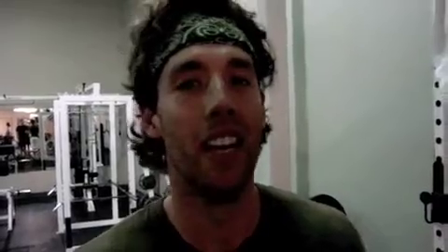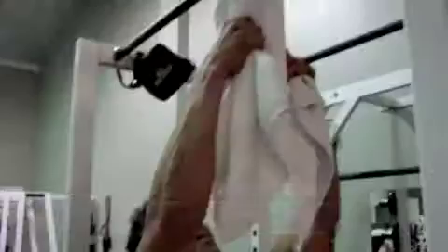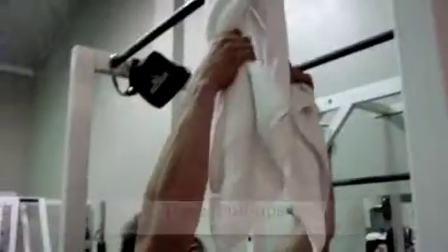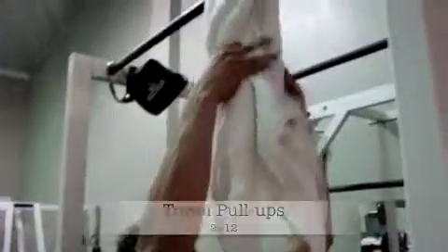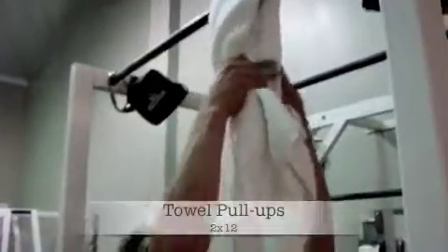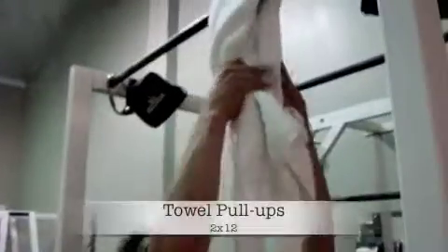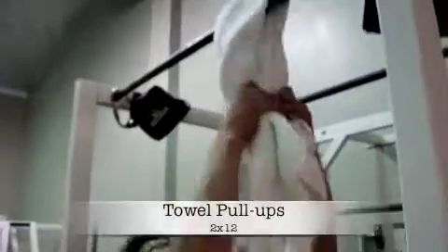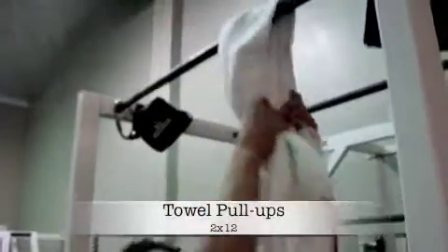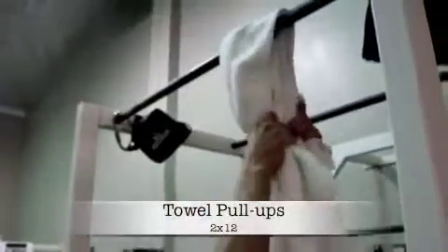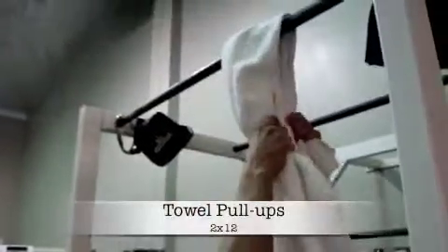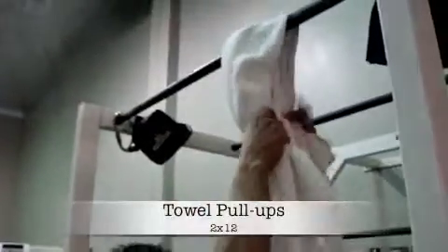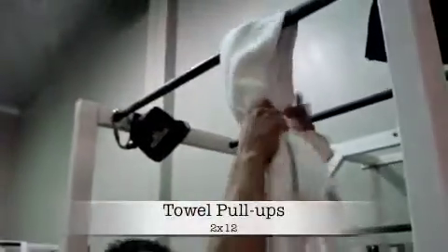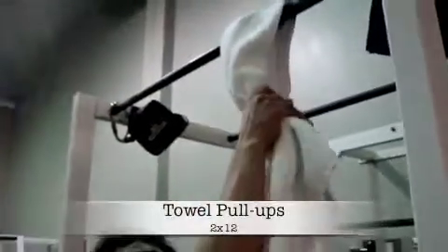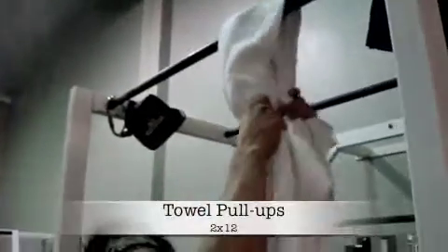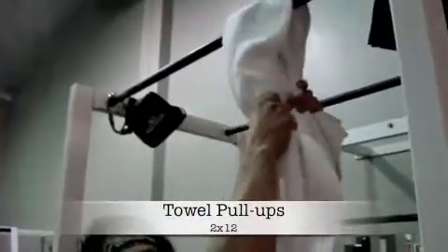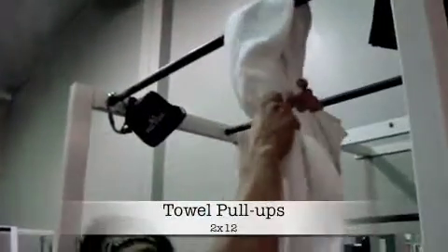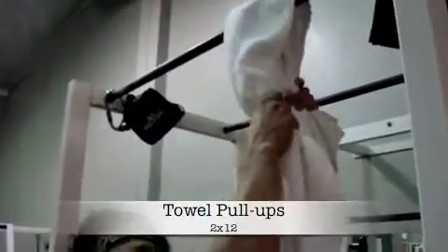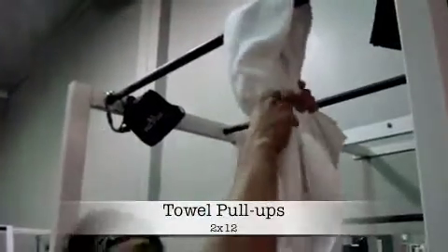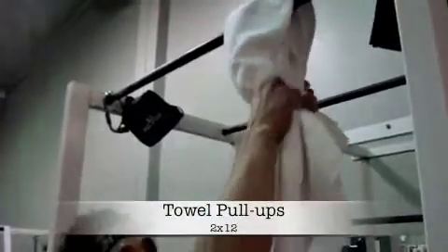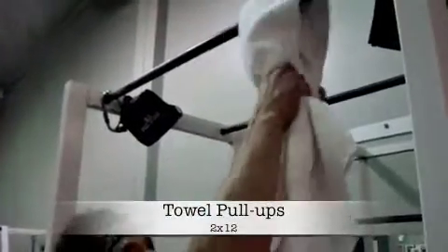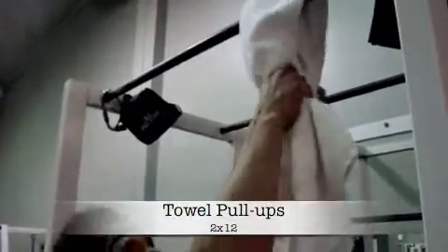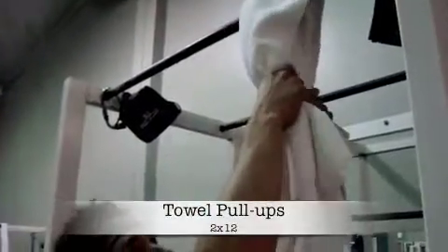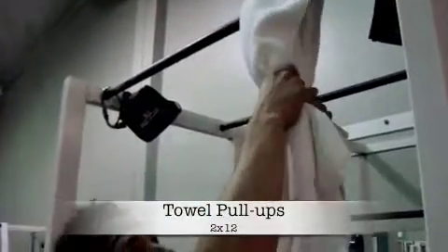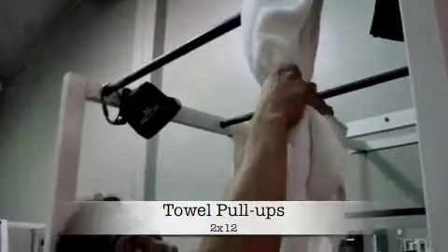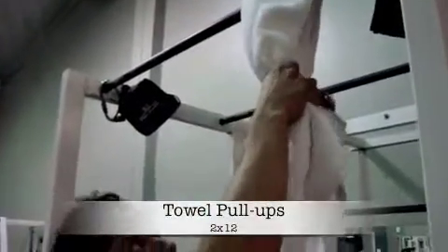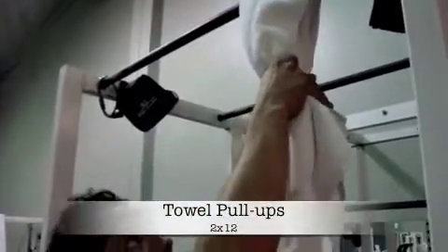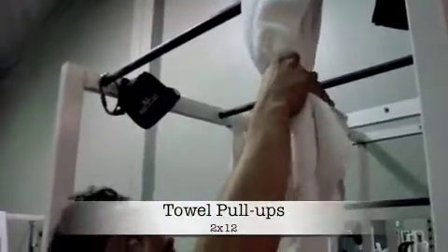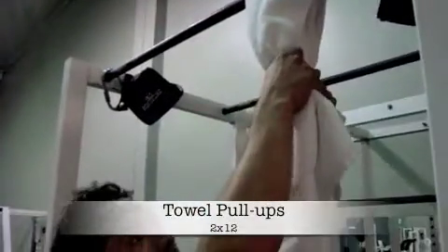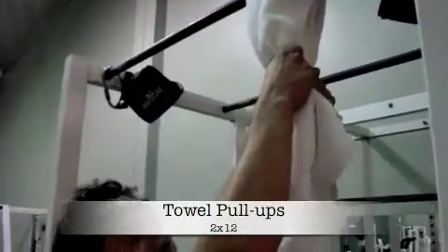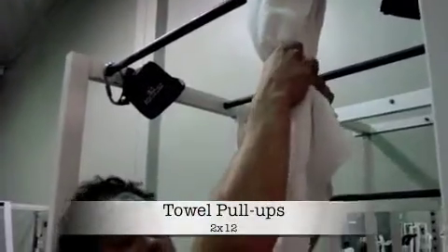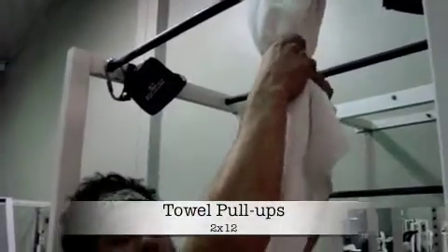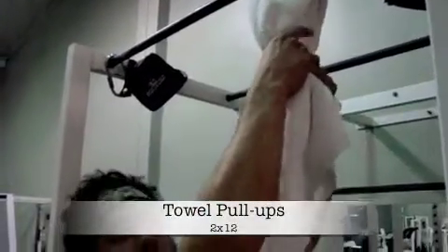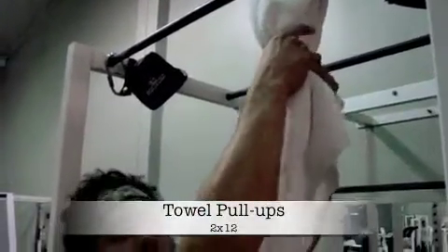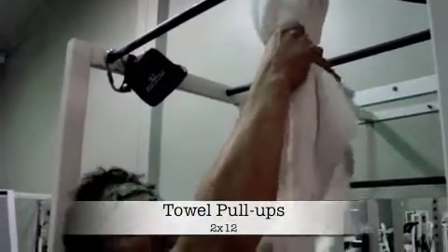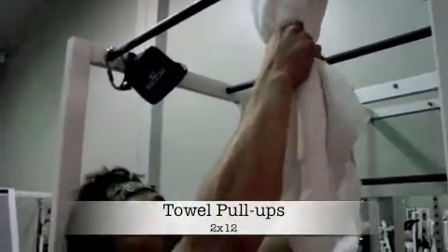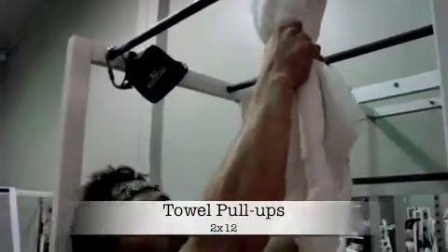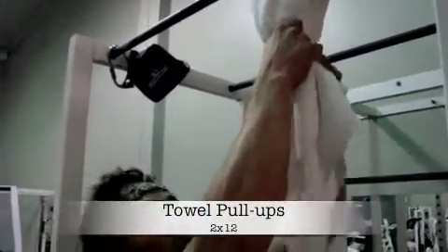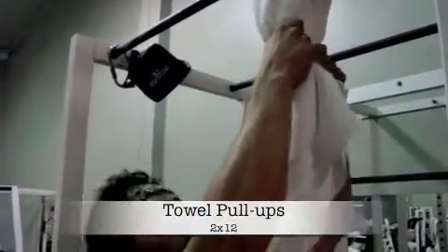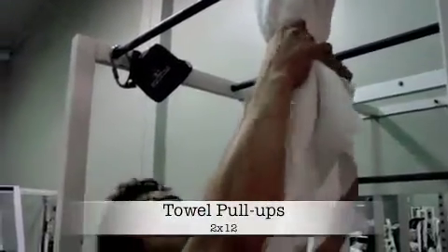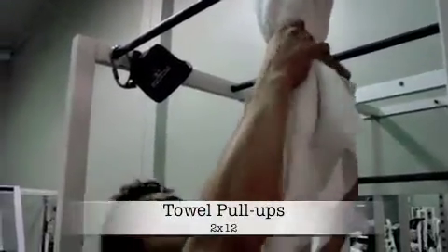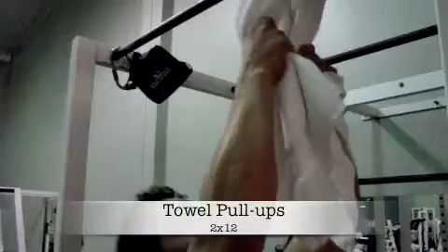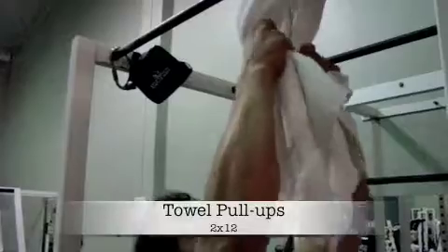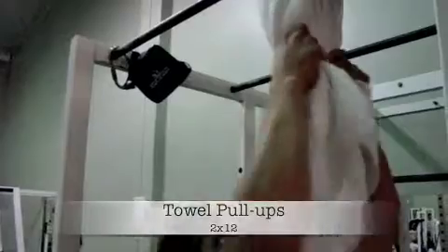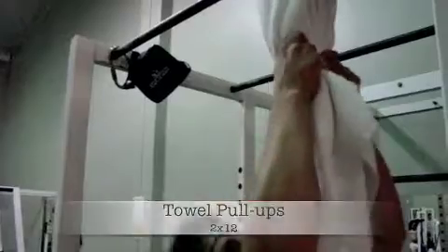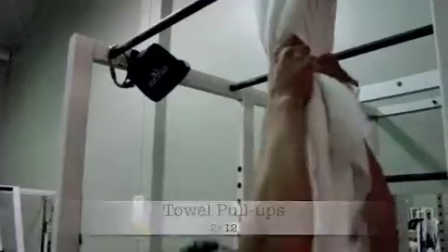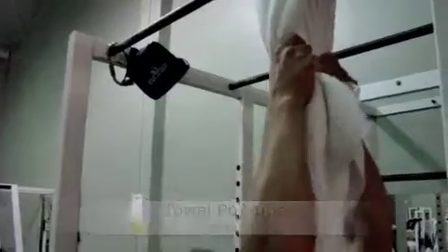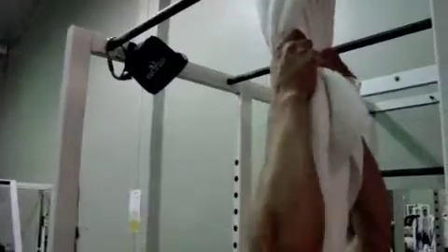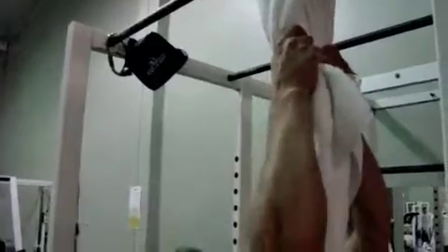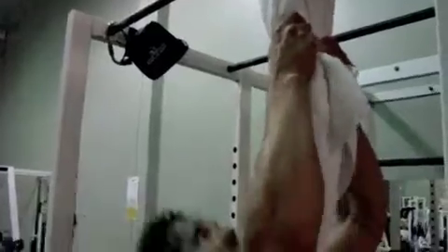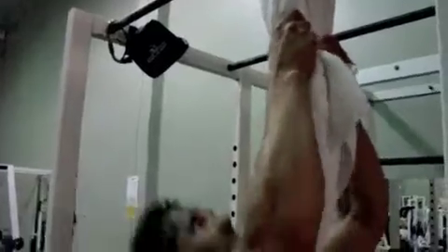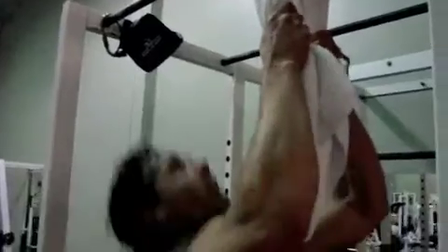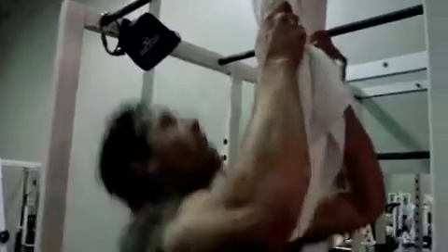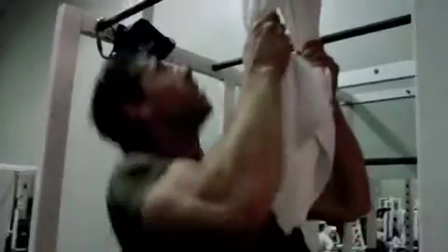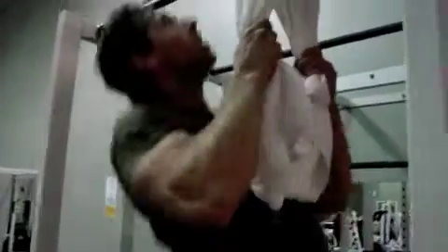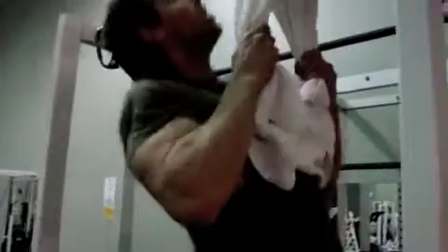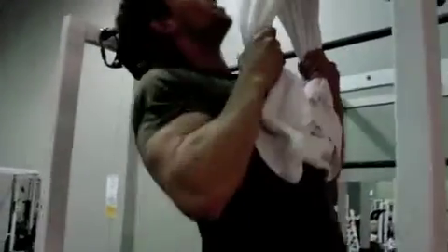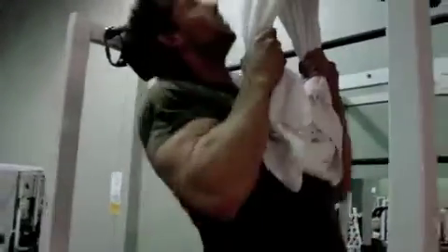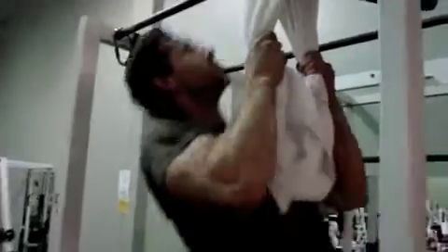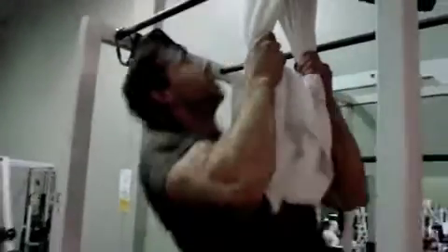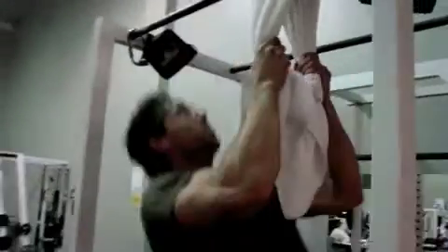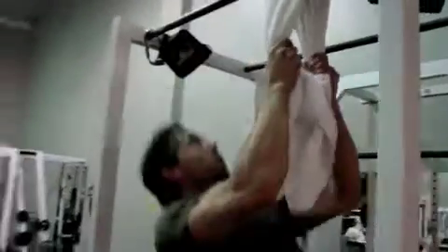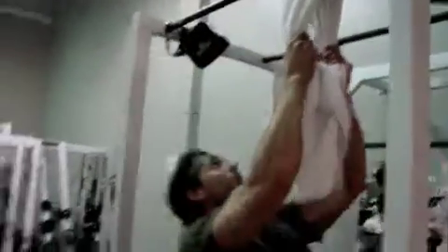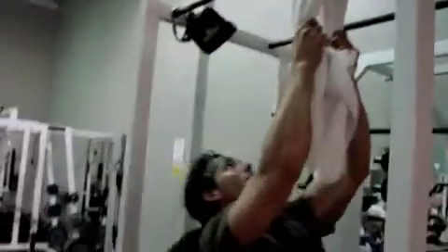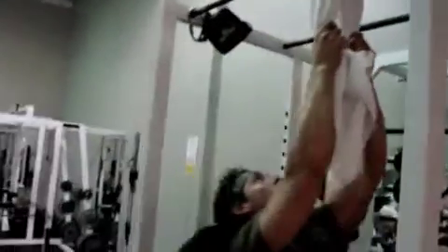I'm just going to bring a big towel, throw it over the pull-up bar, grab the towel, and pull up.